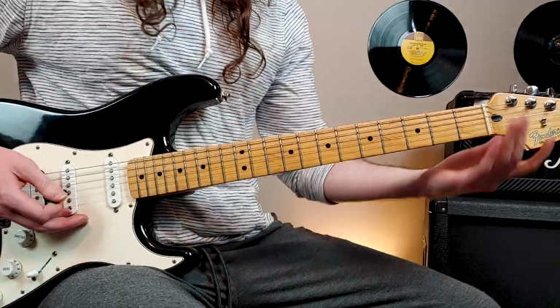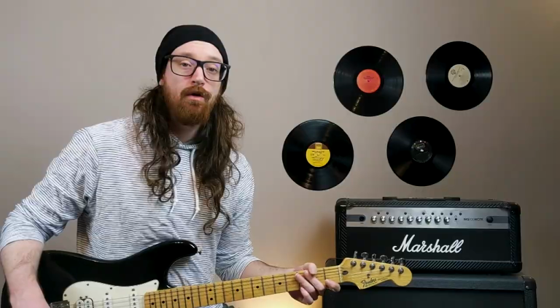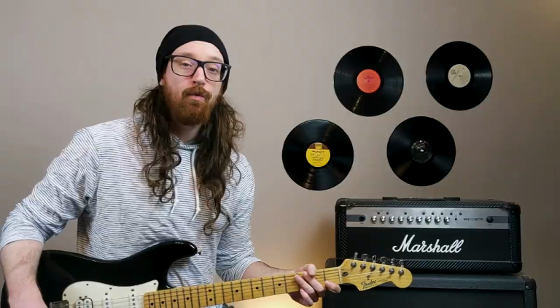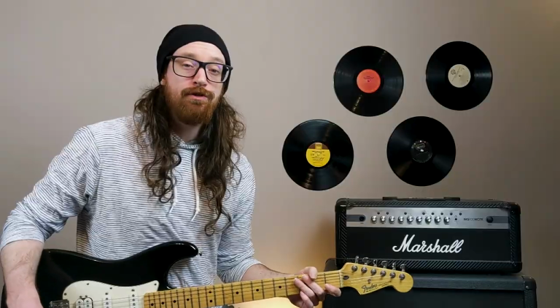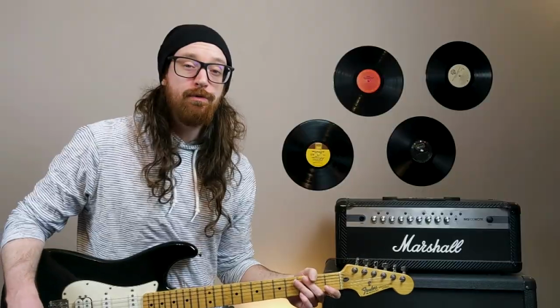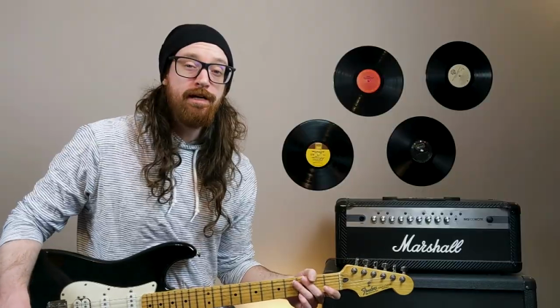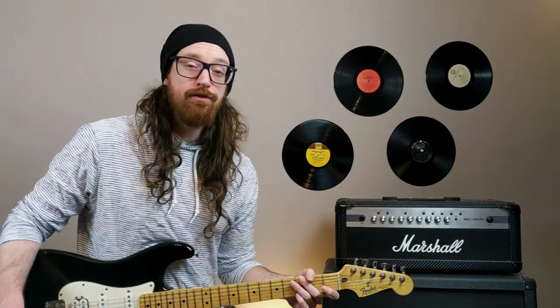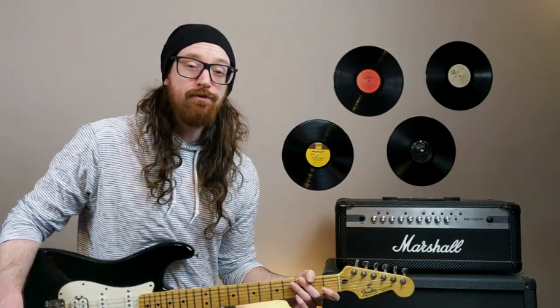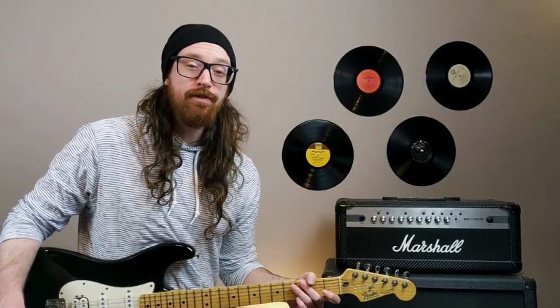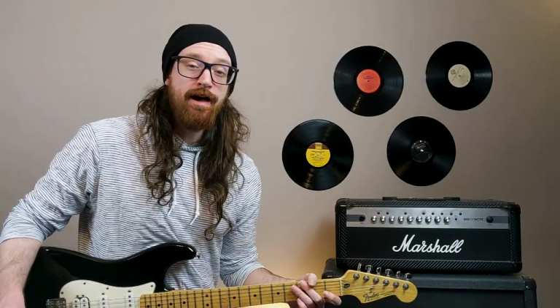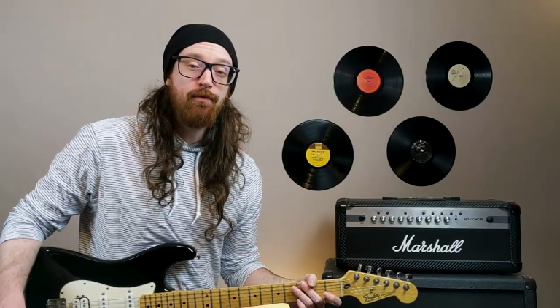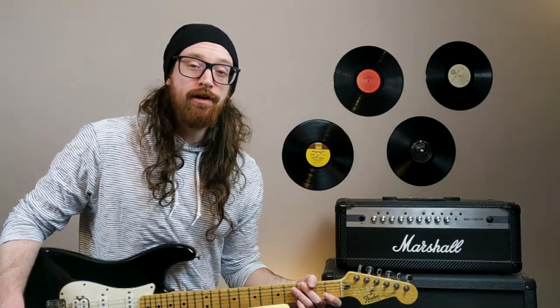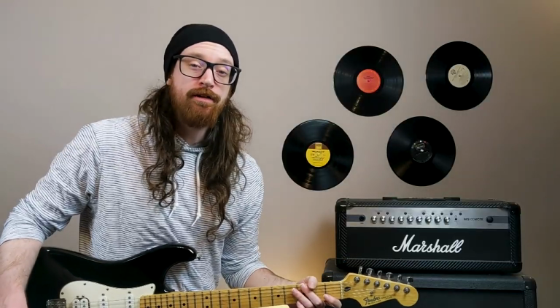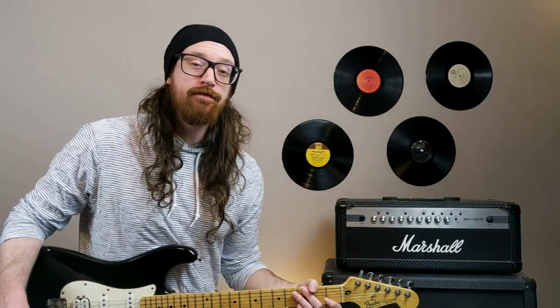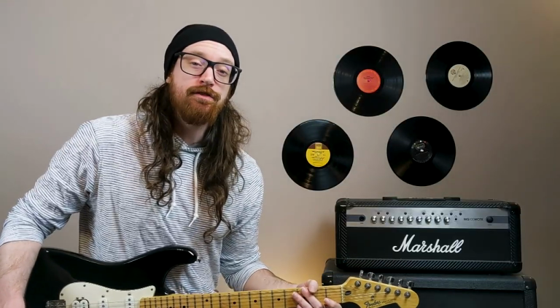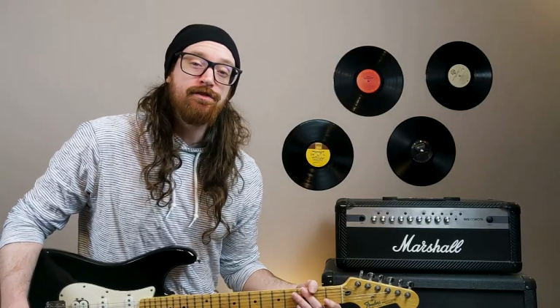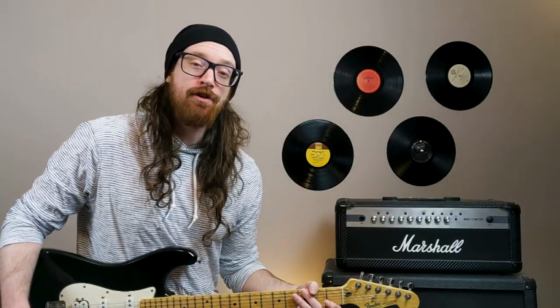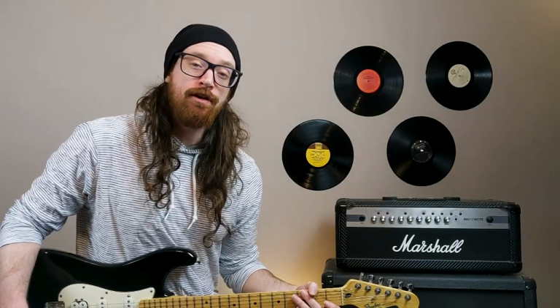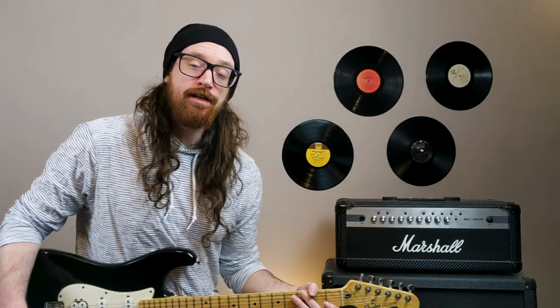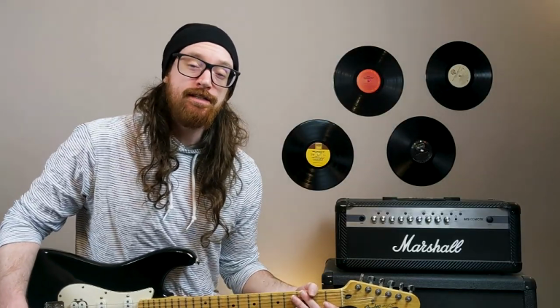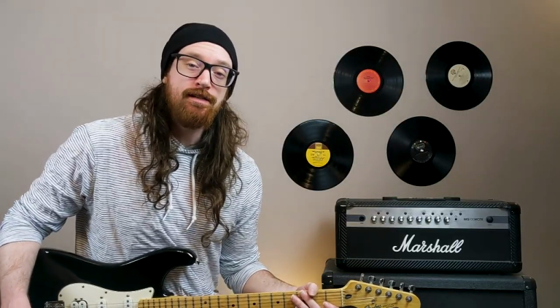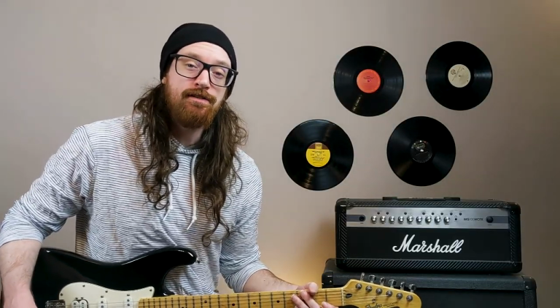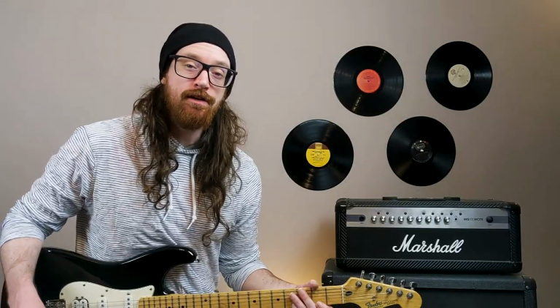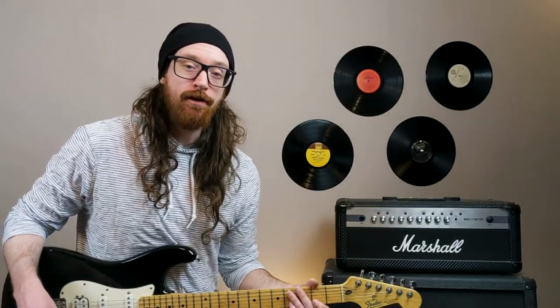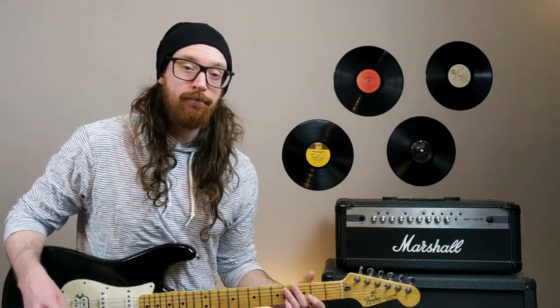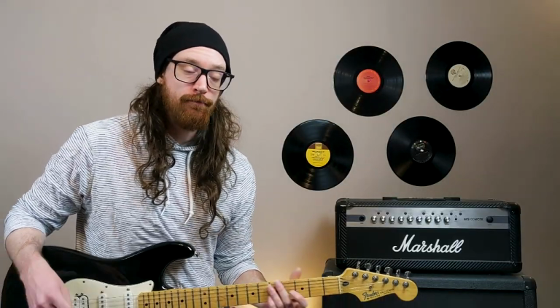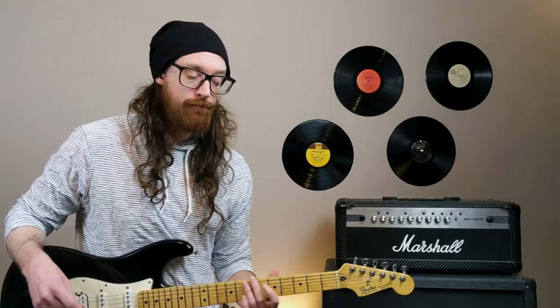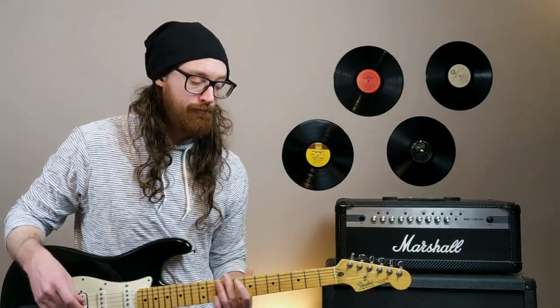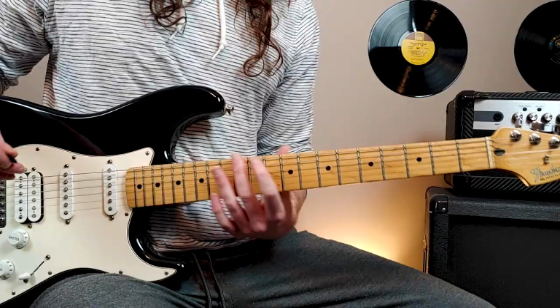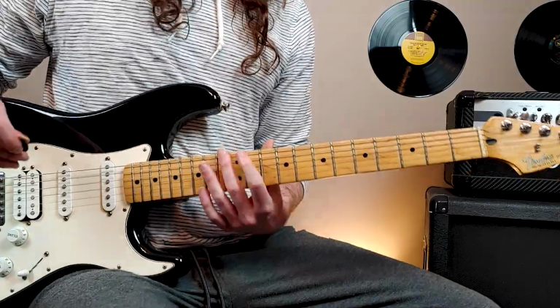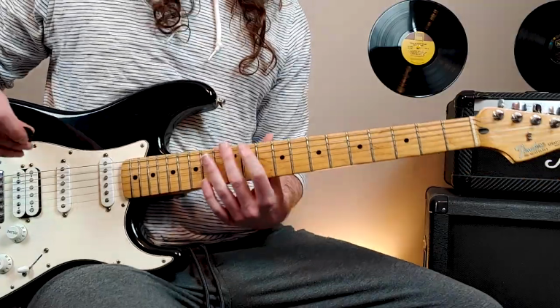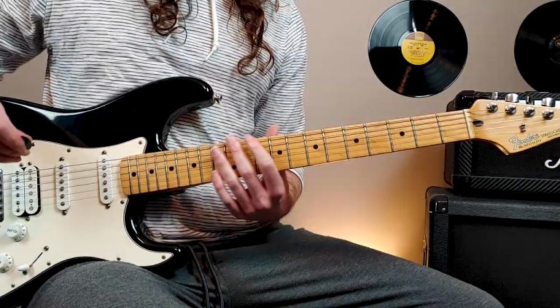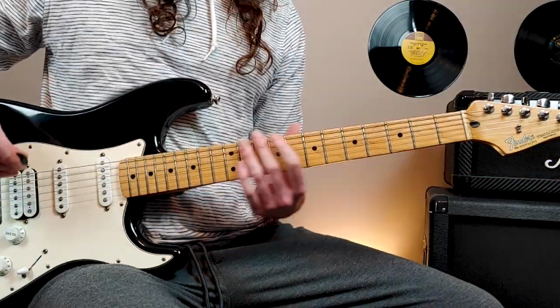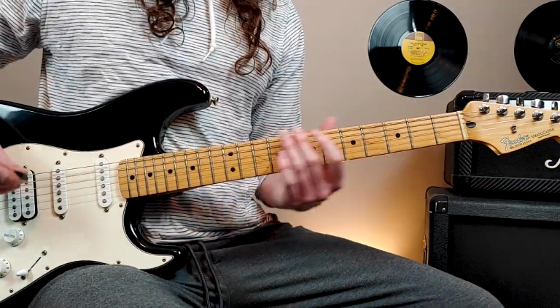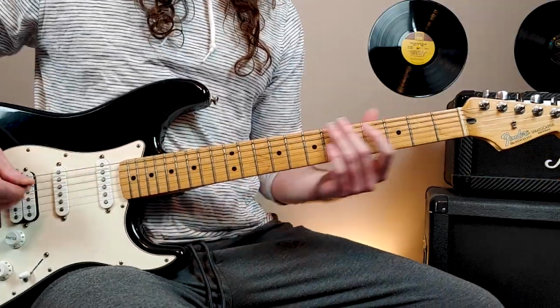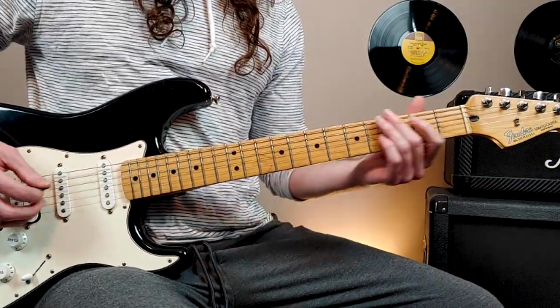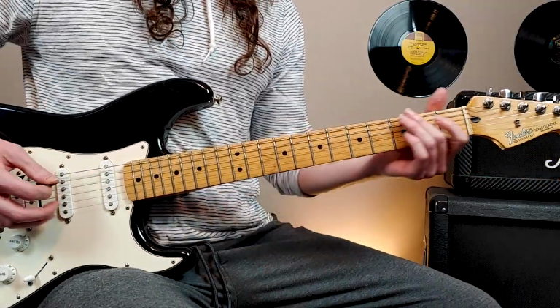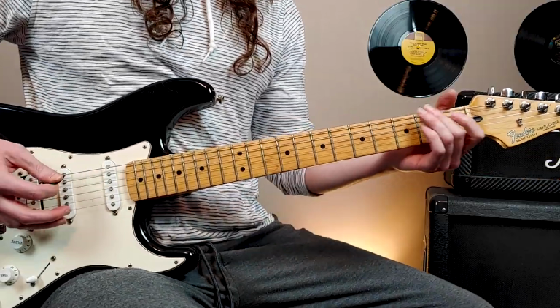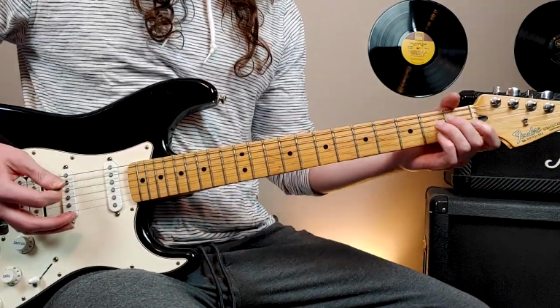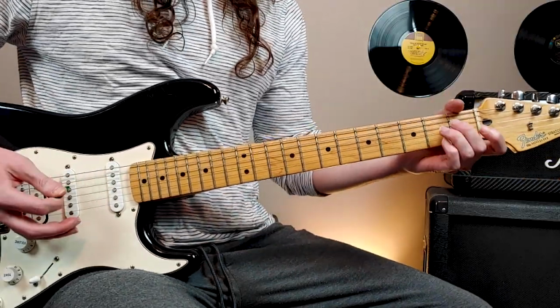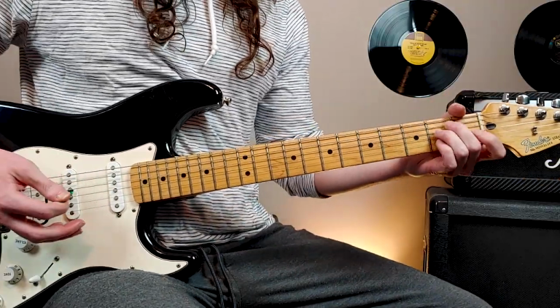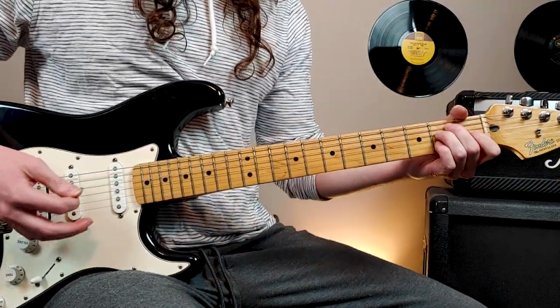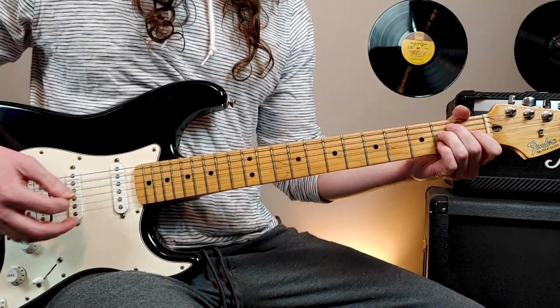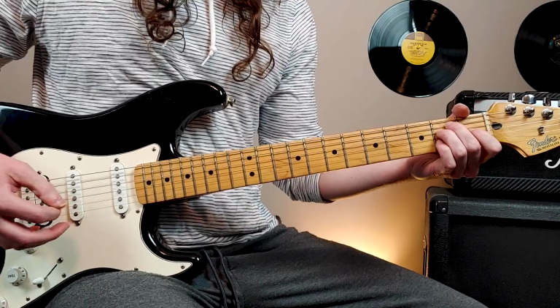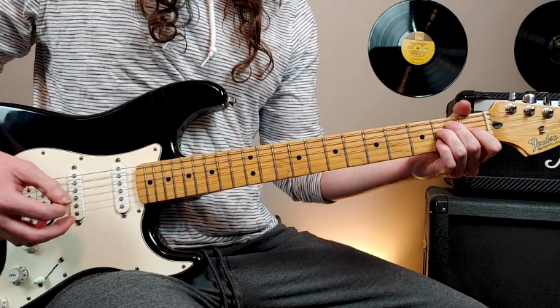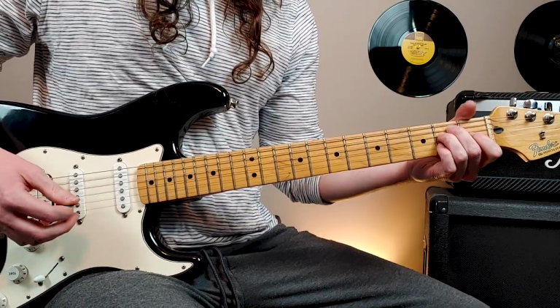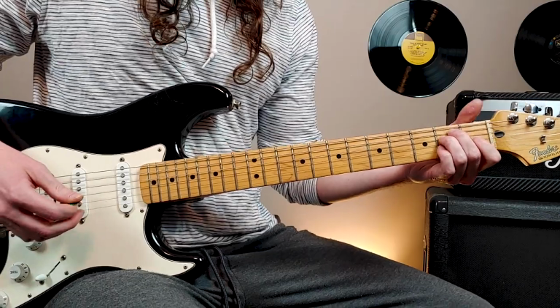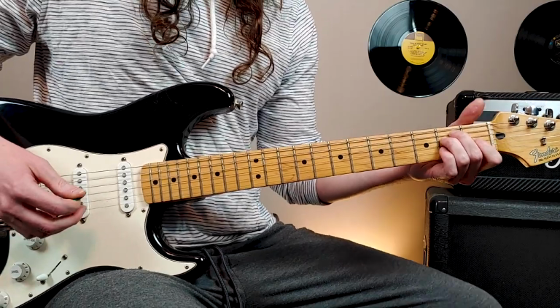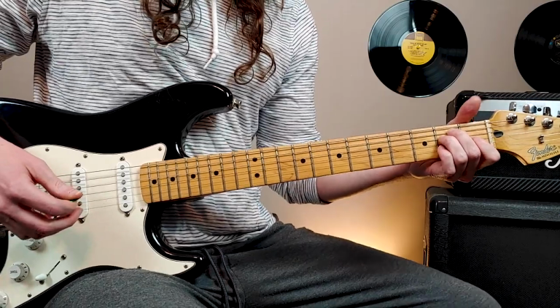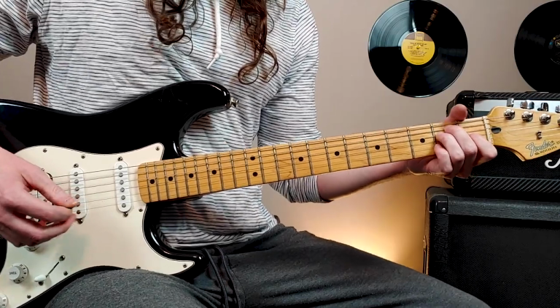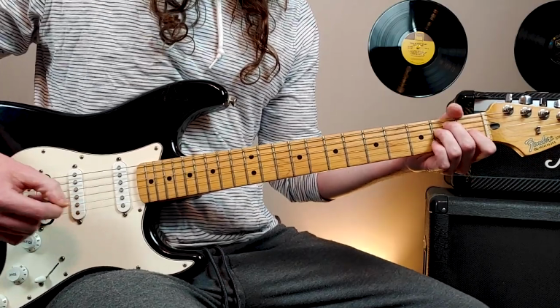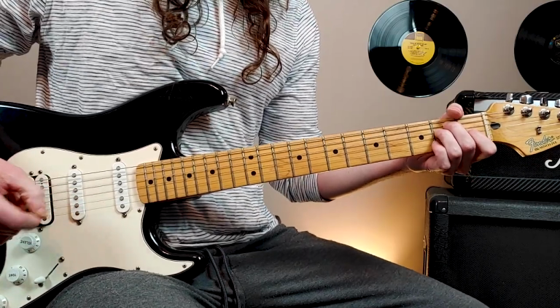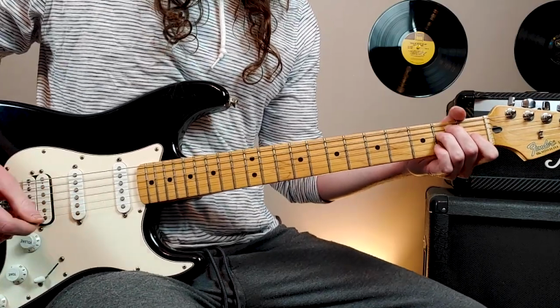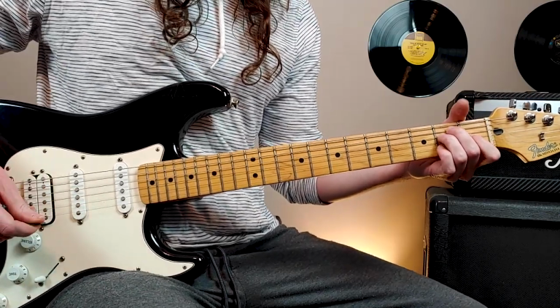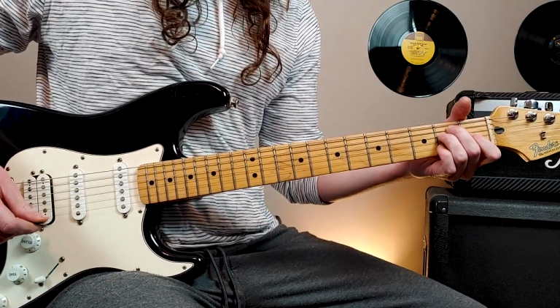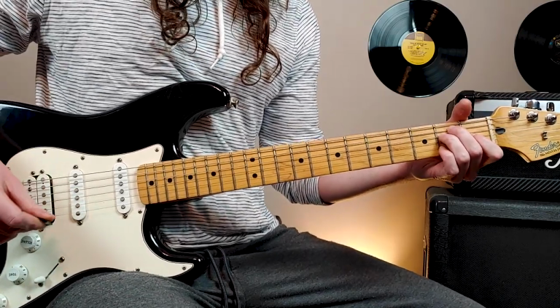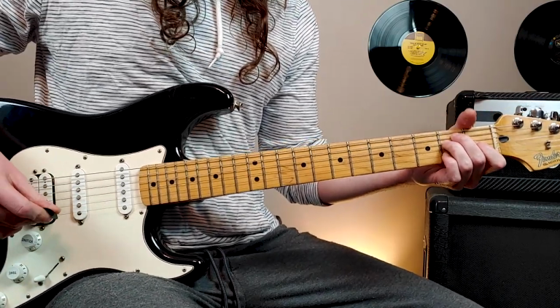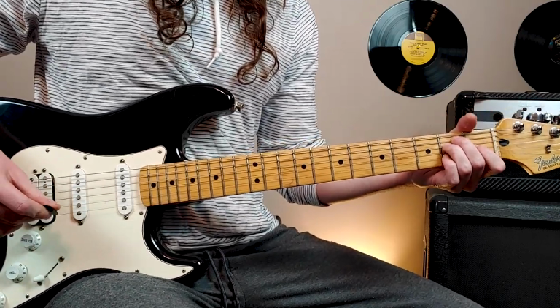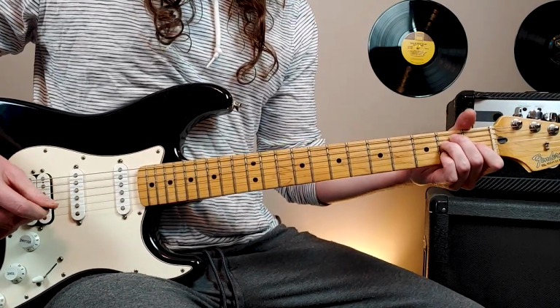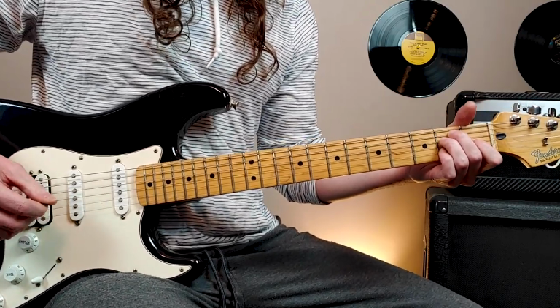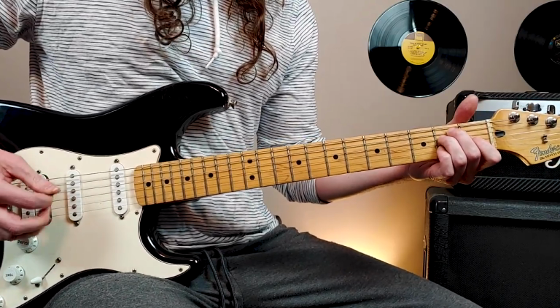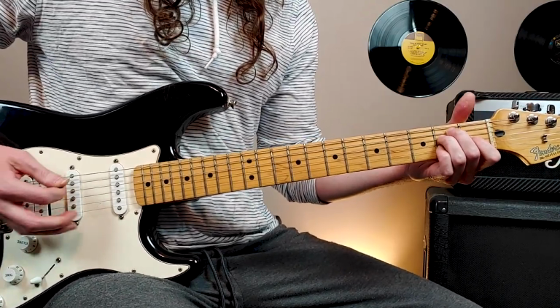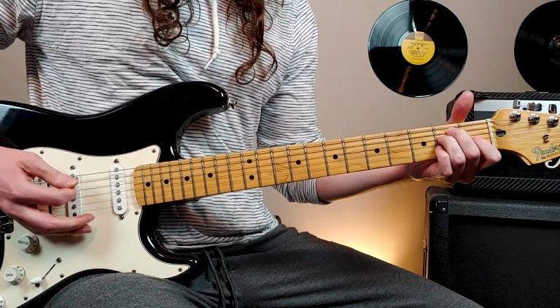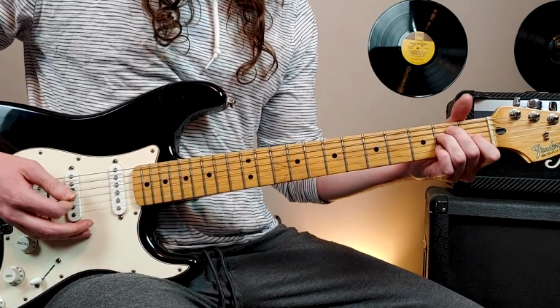Once we get through that riff, the song gets easier. Now we're into verse 1 — I'll play verse 1 through one time.